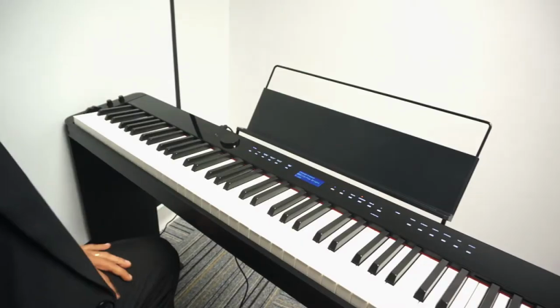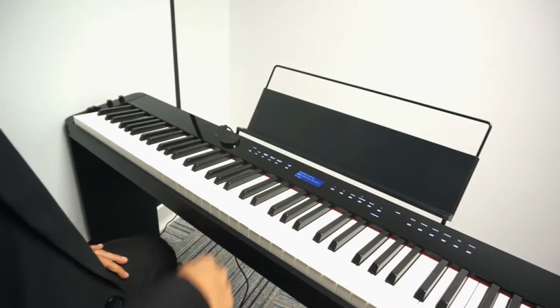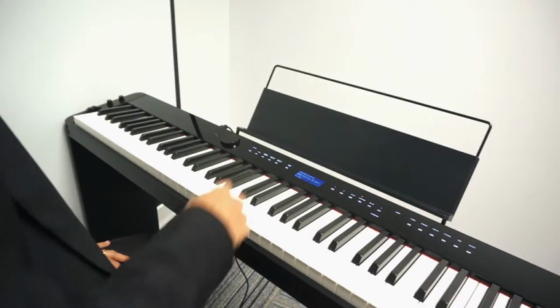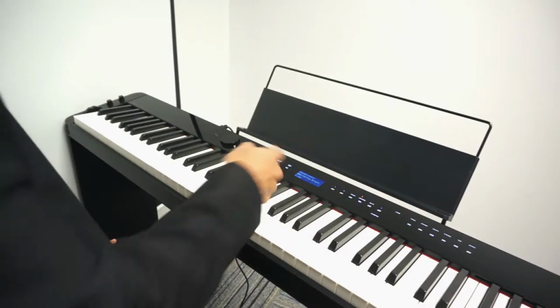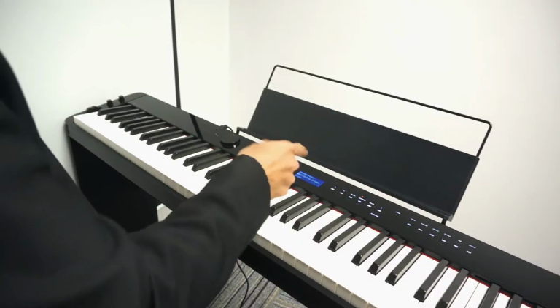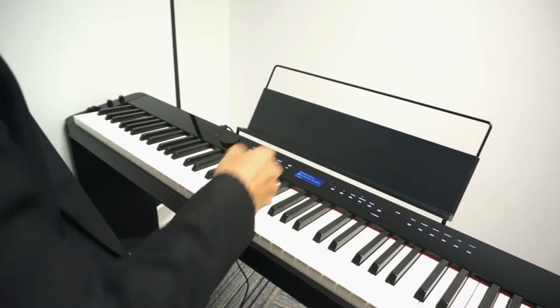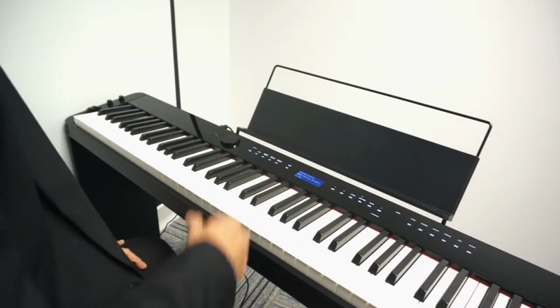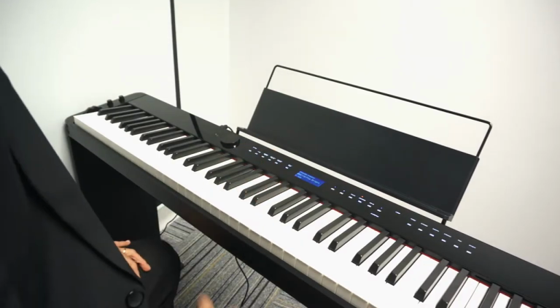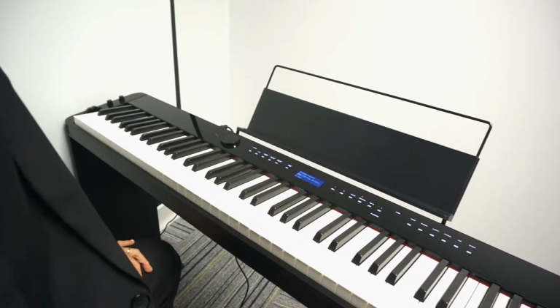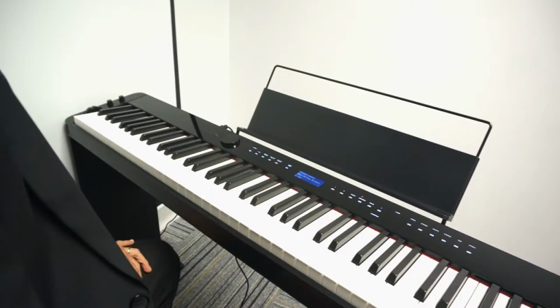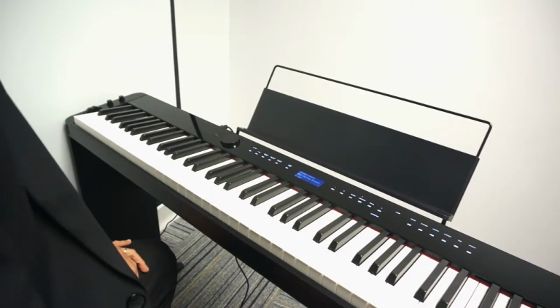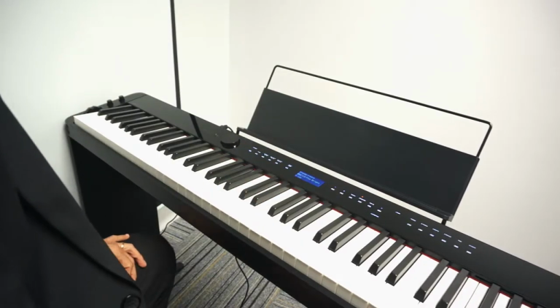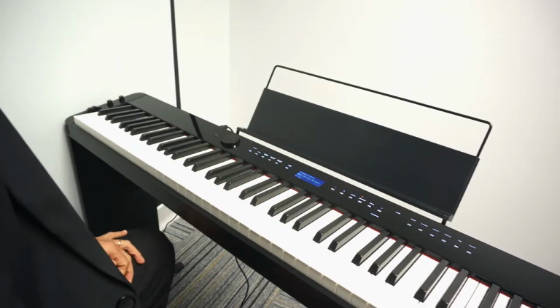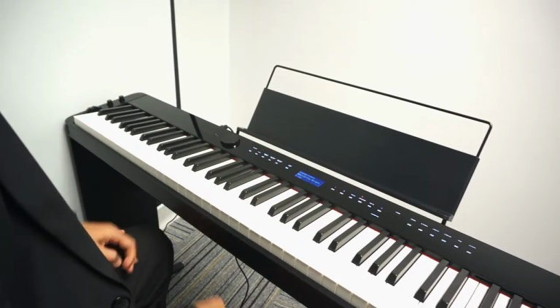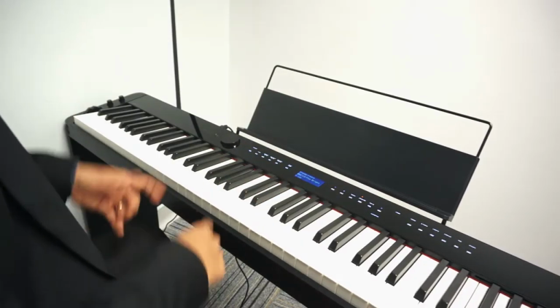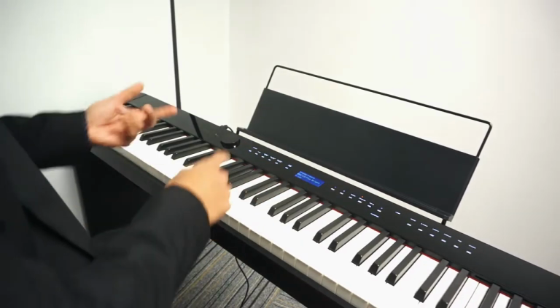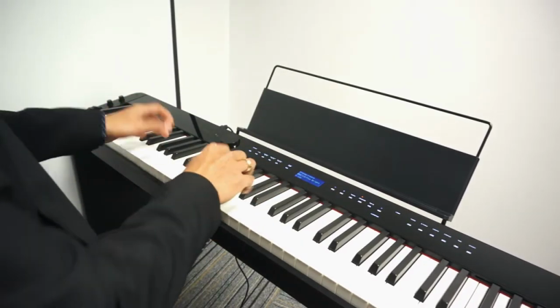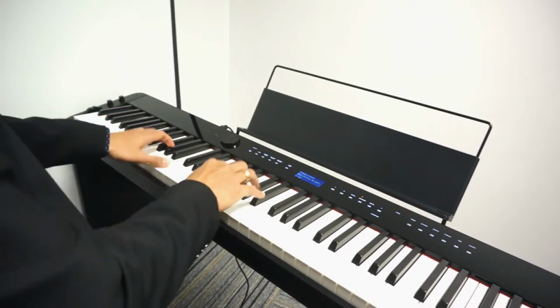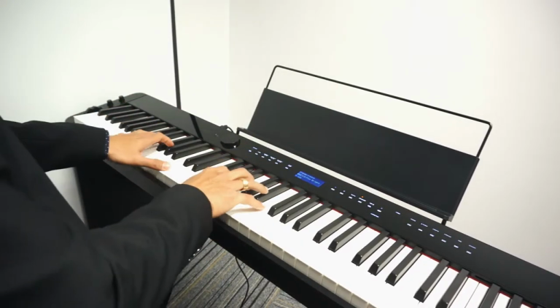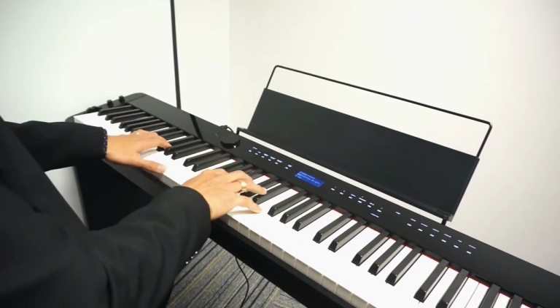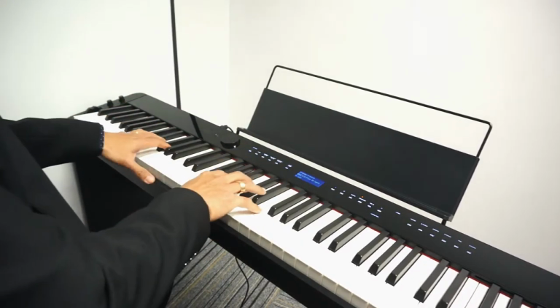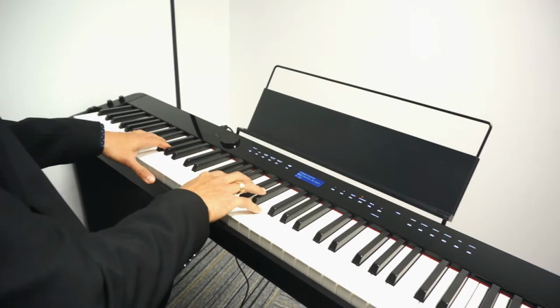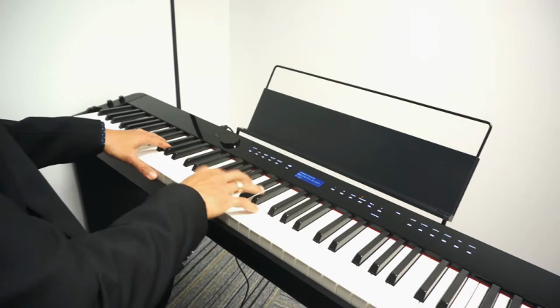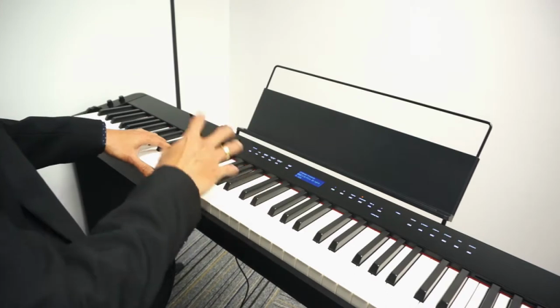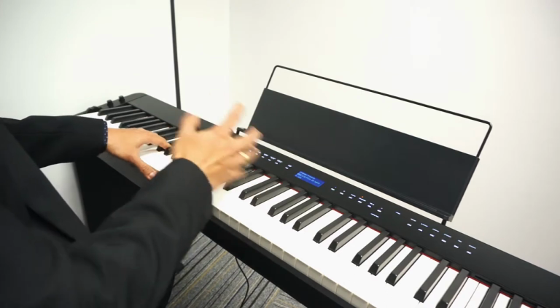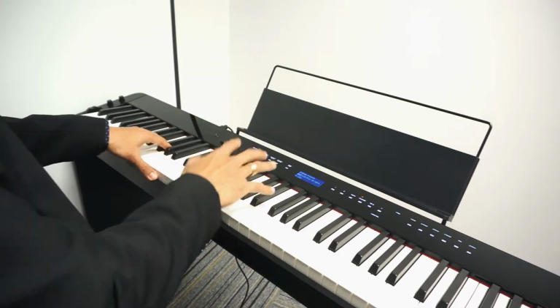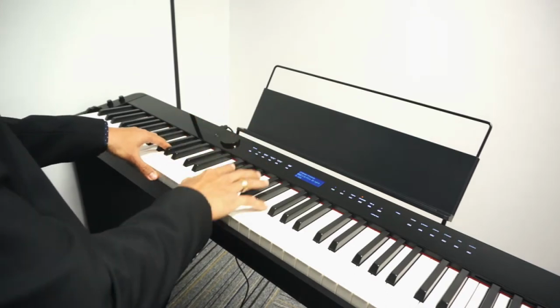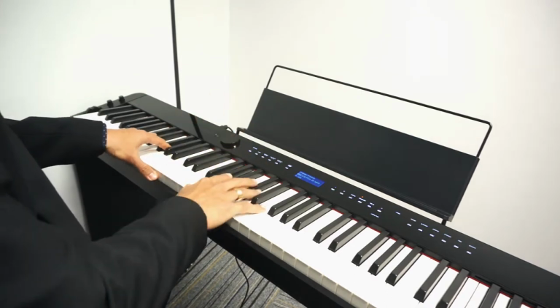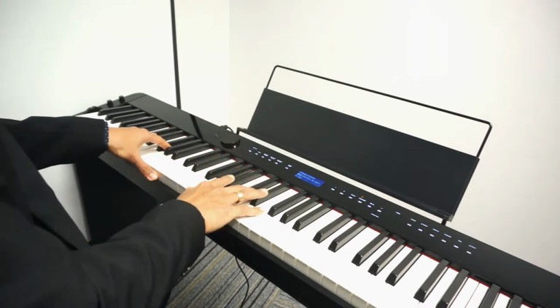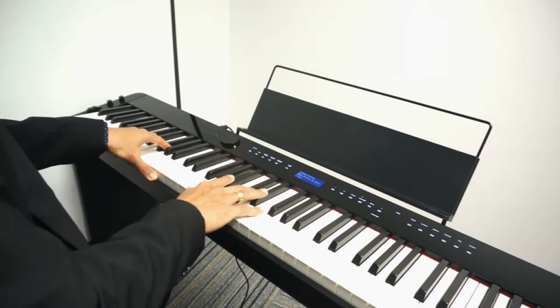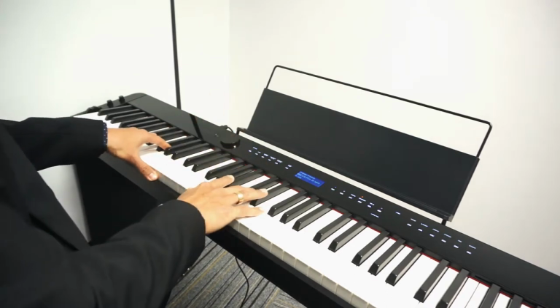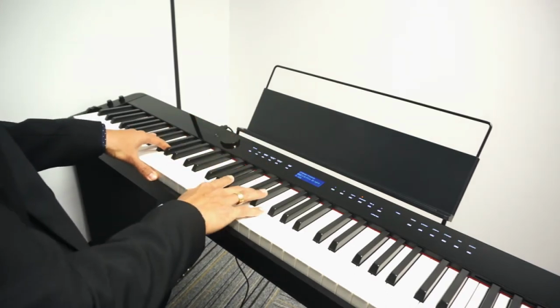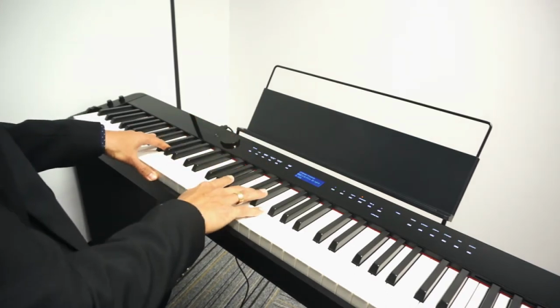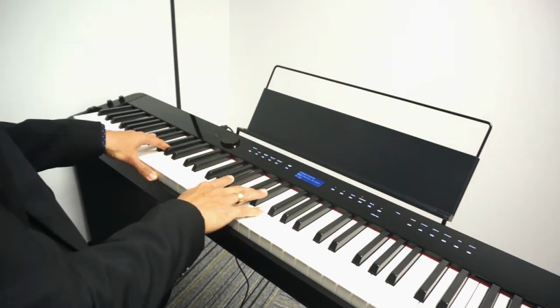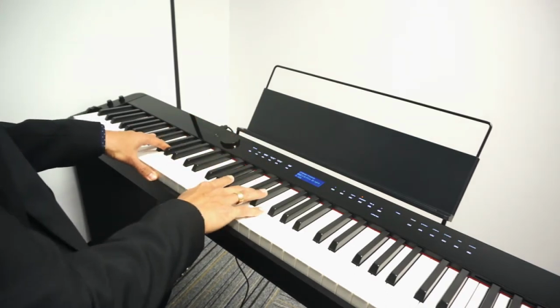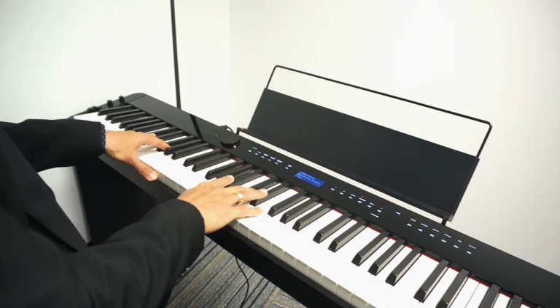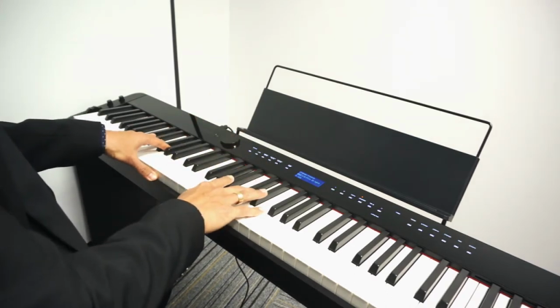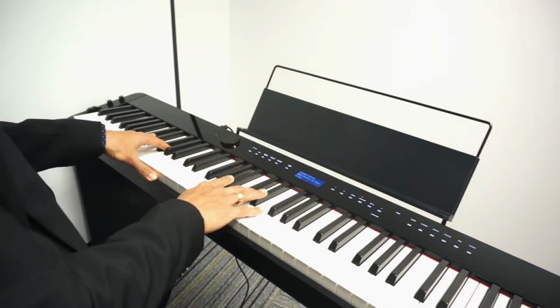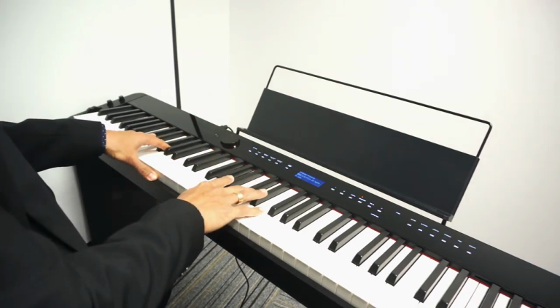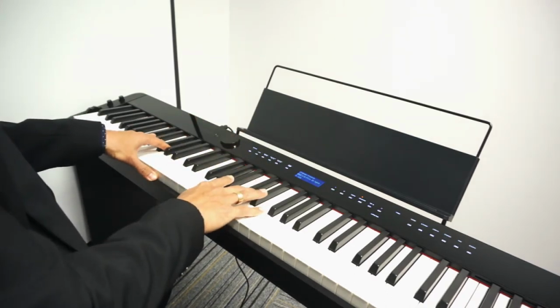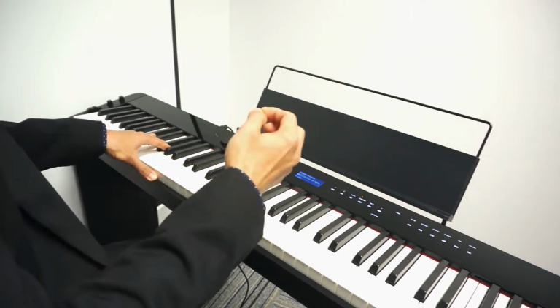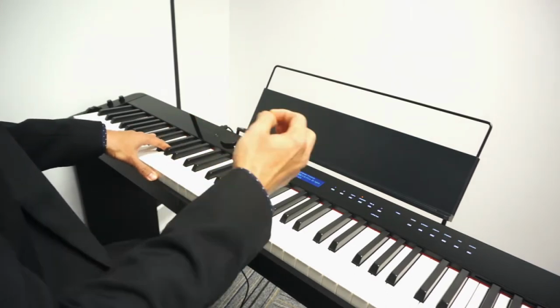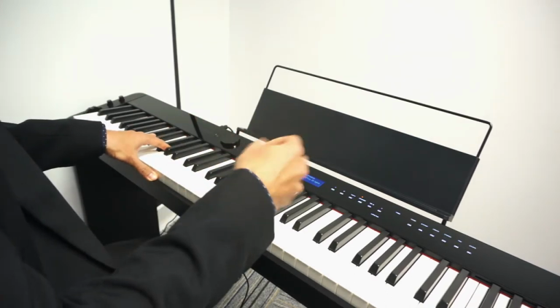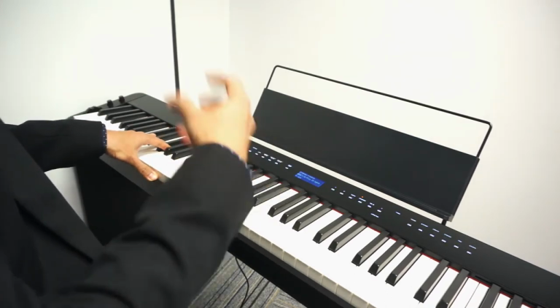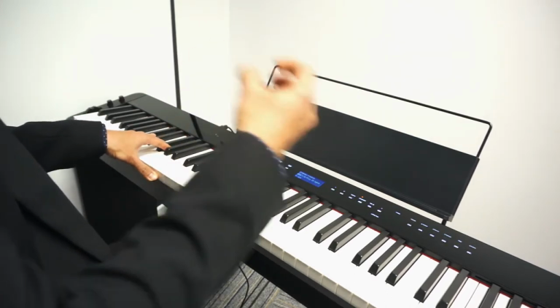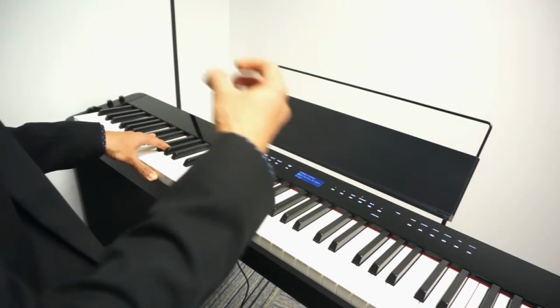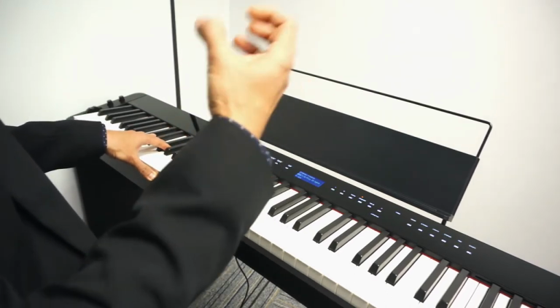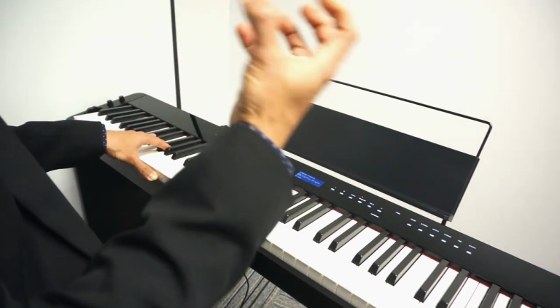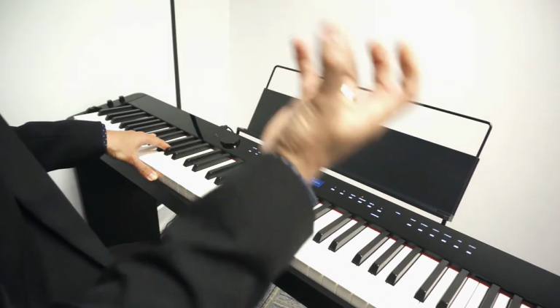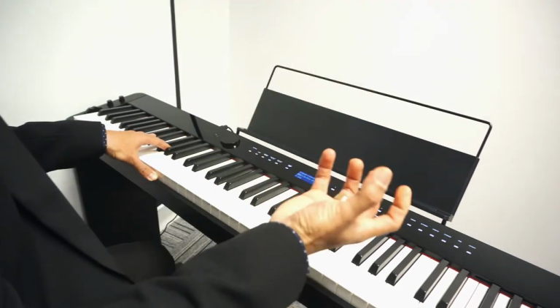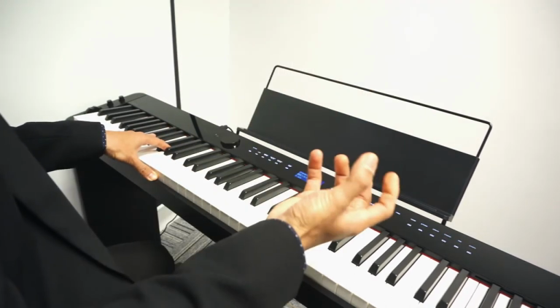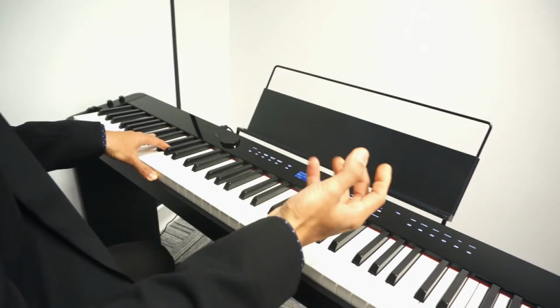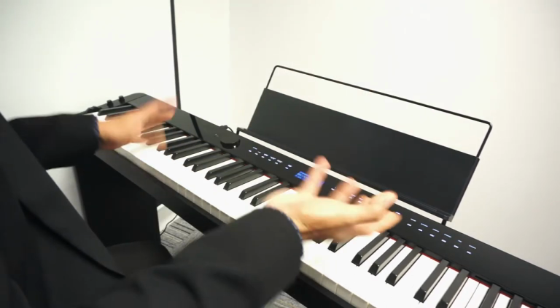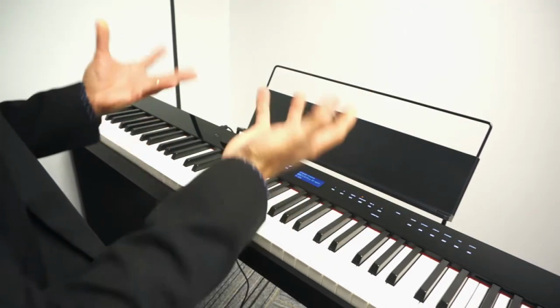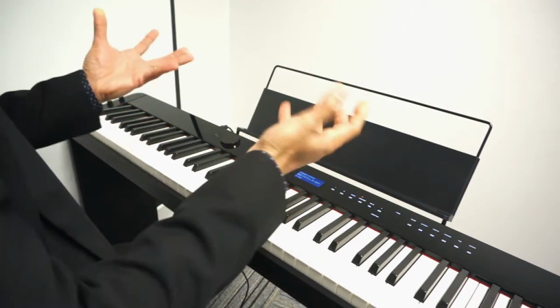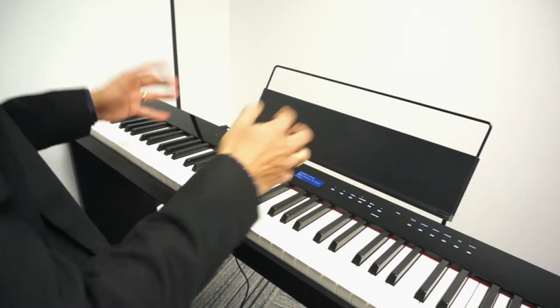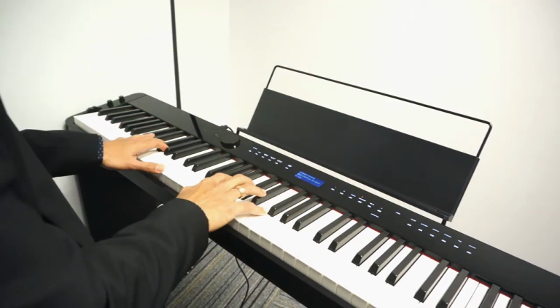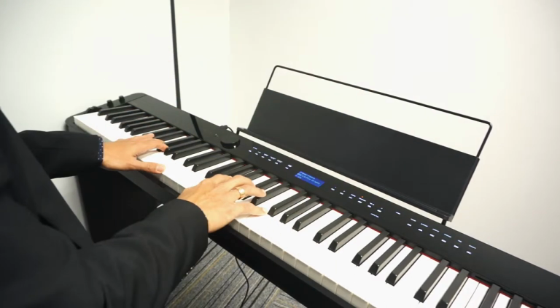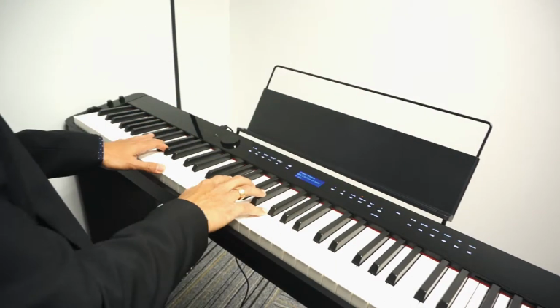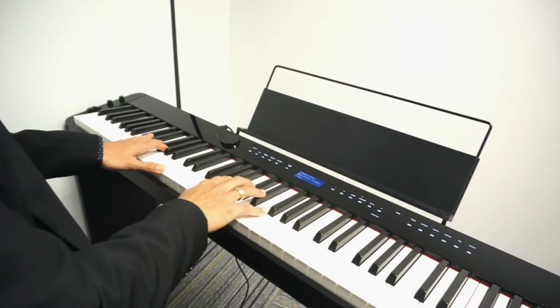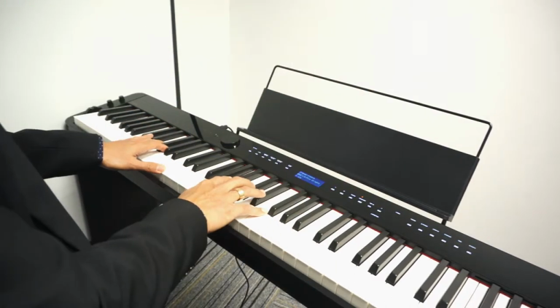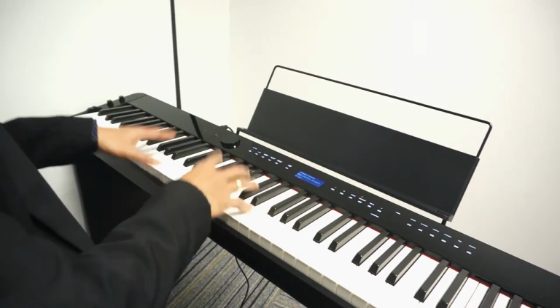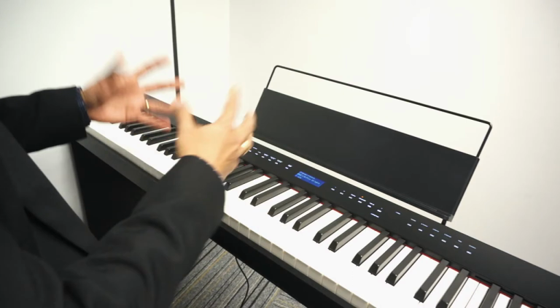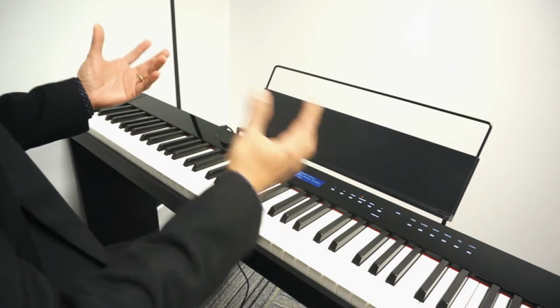For Grand Piano Bright, I usually use it for more jazz music where I need the sound to be heard in the band.